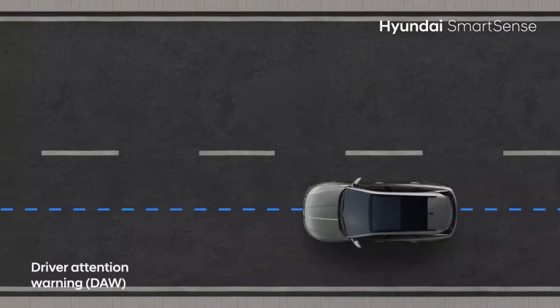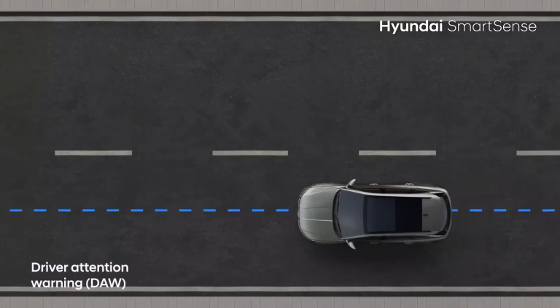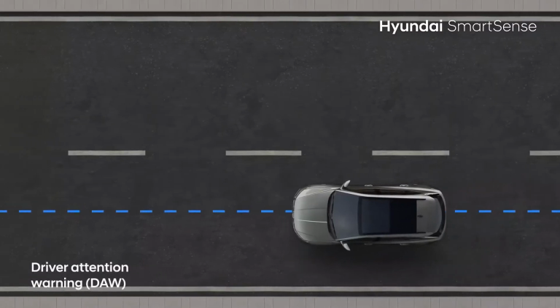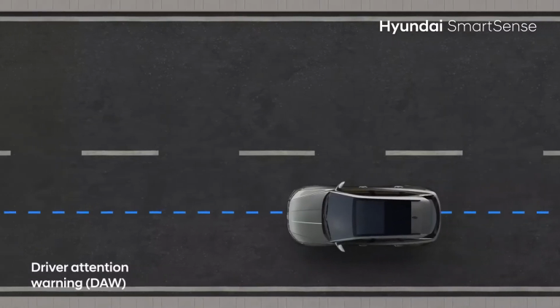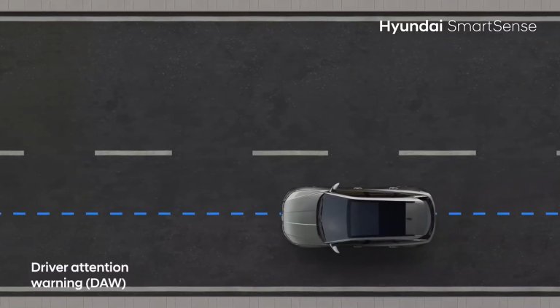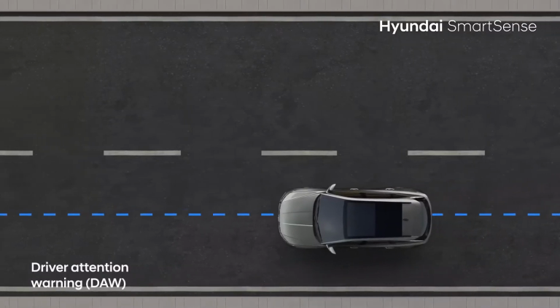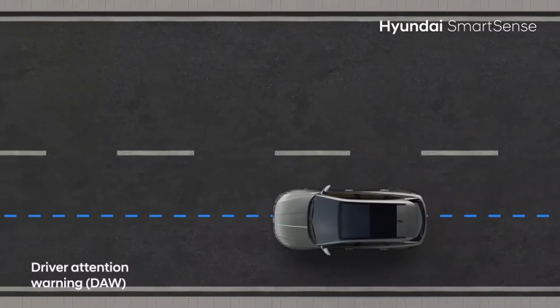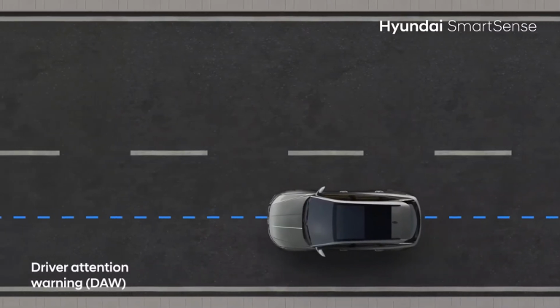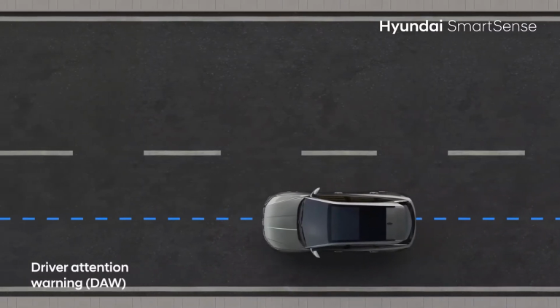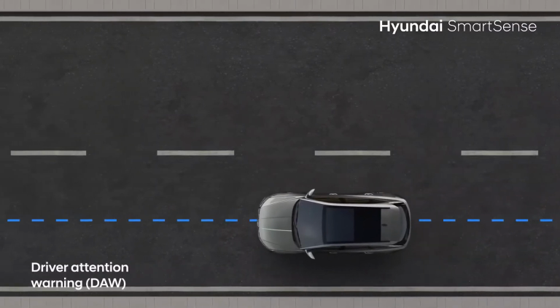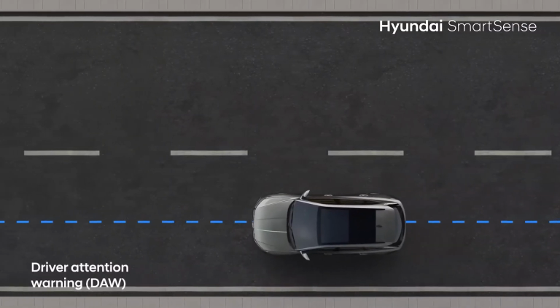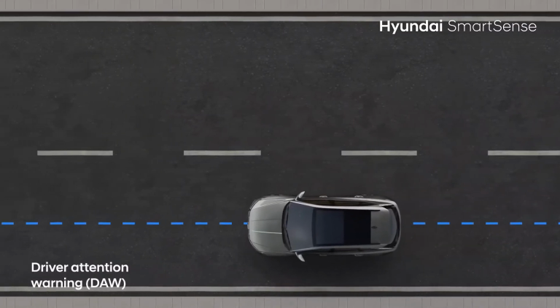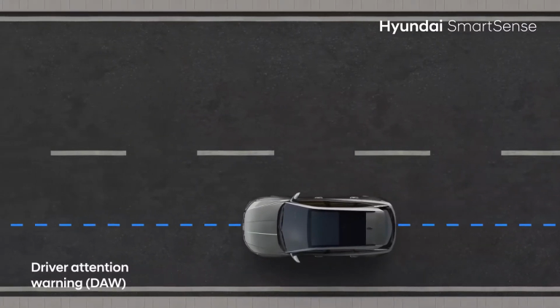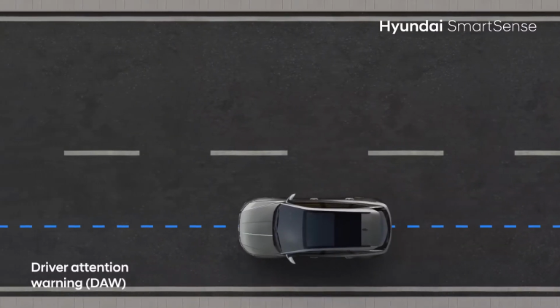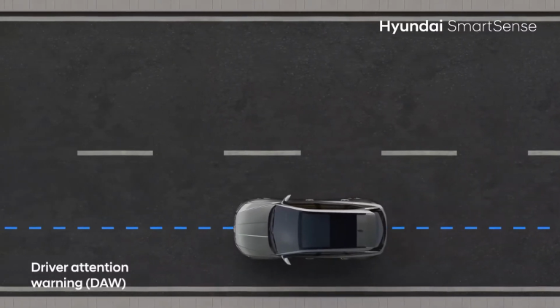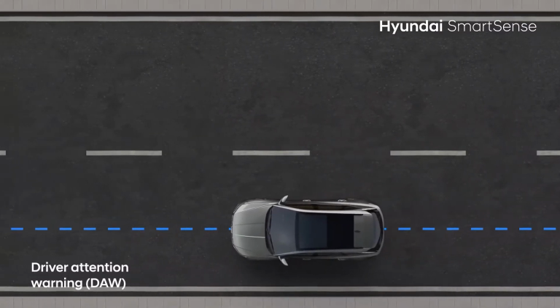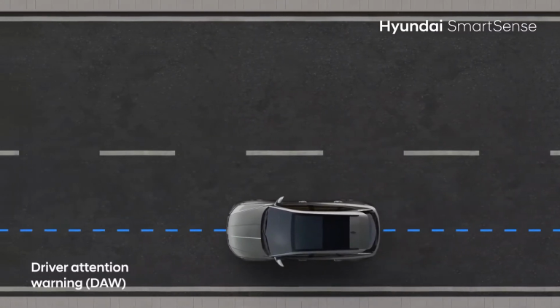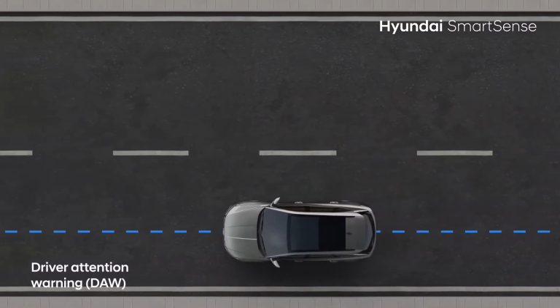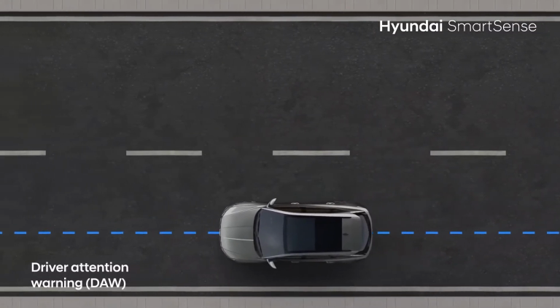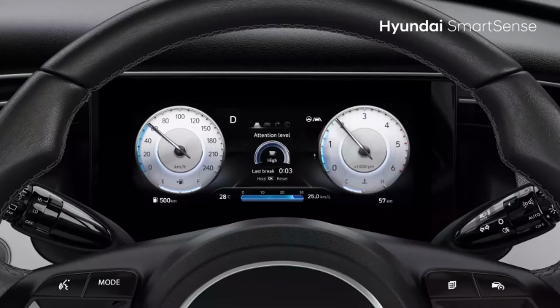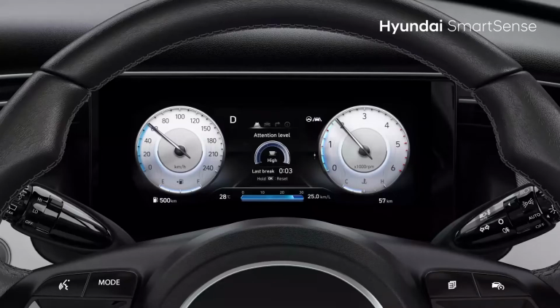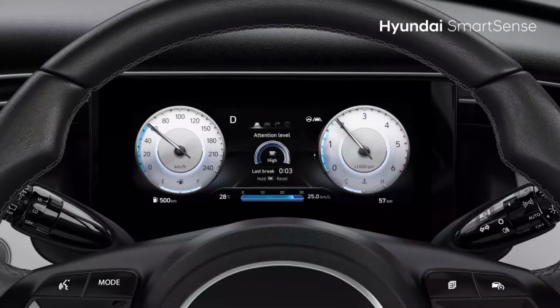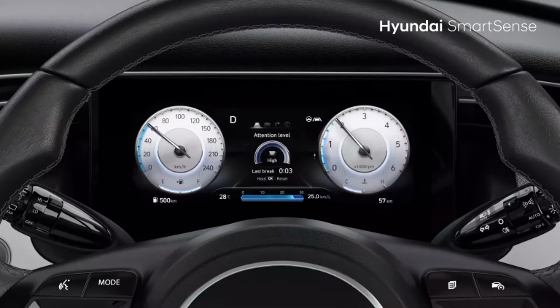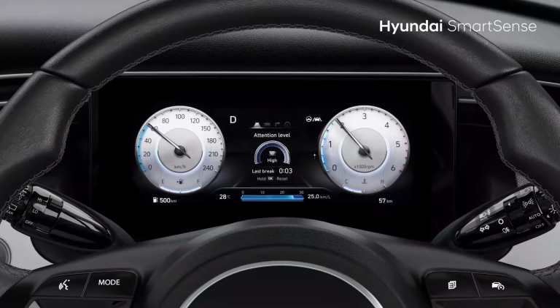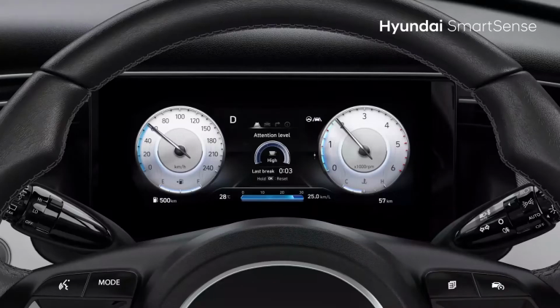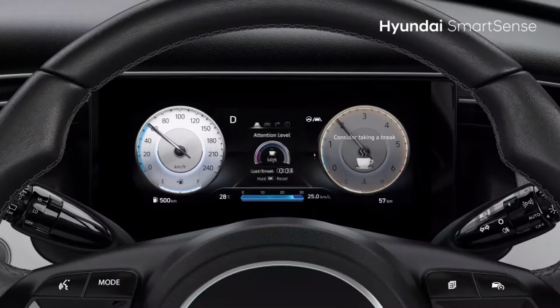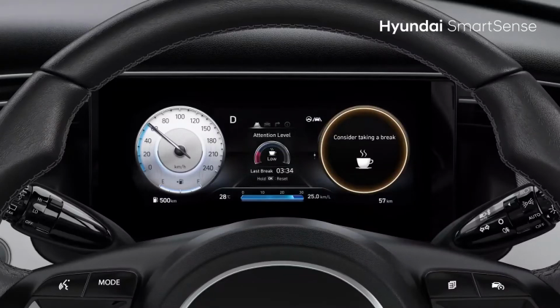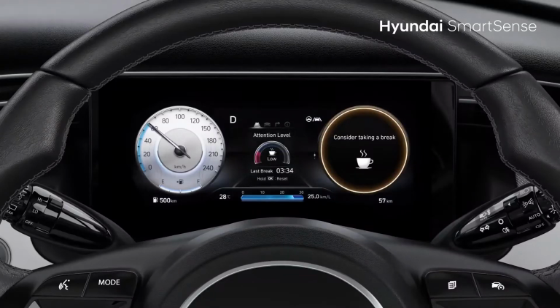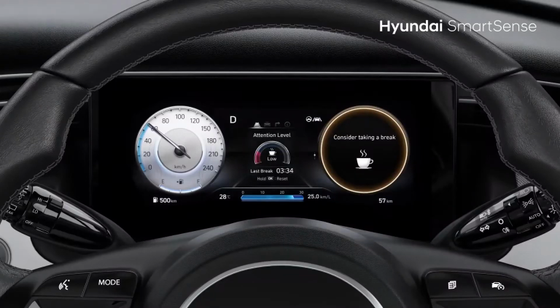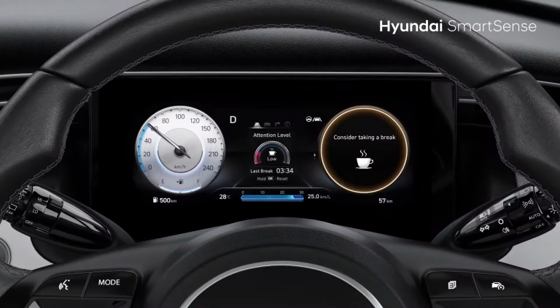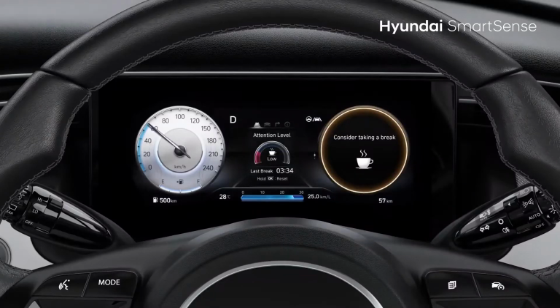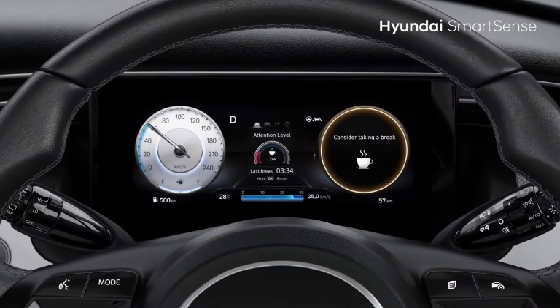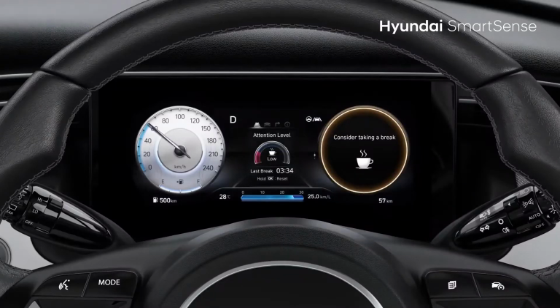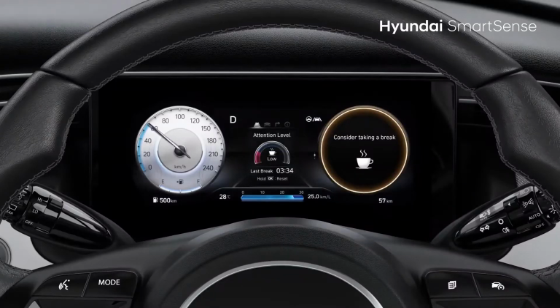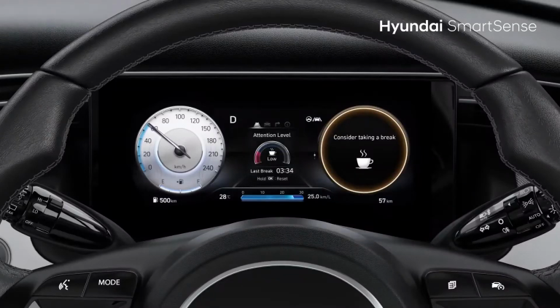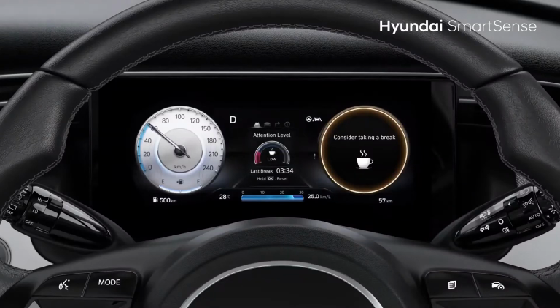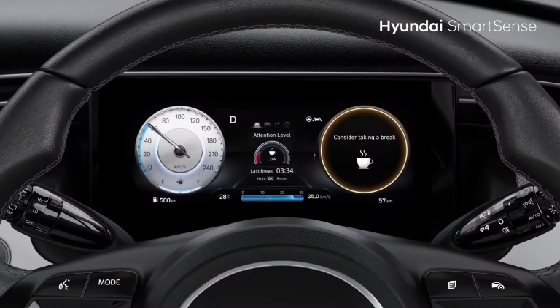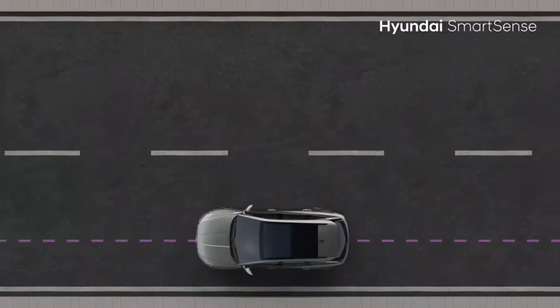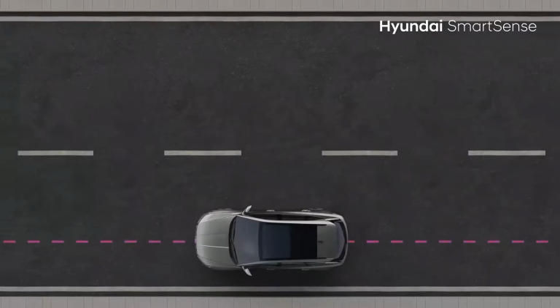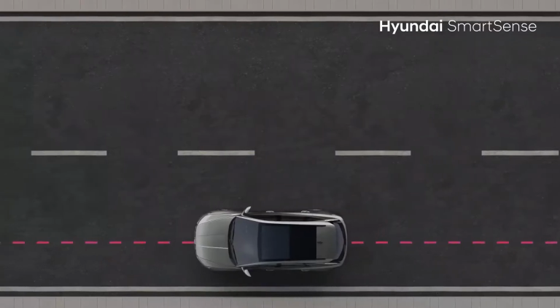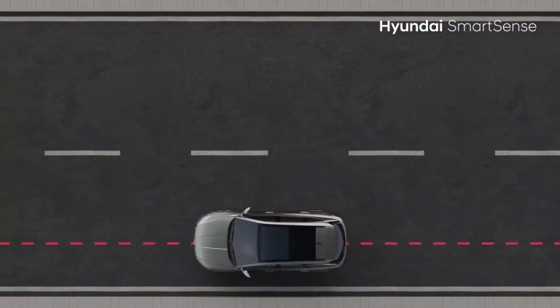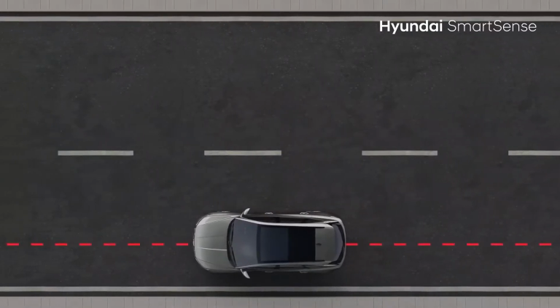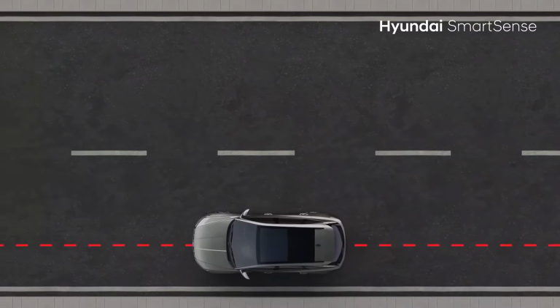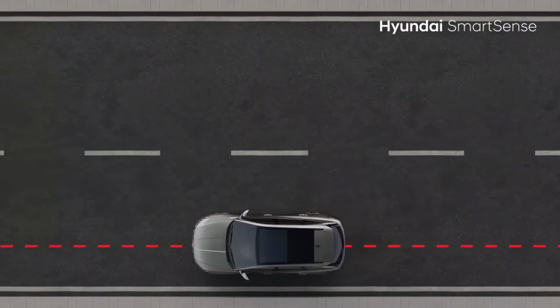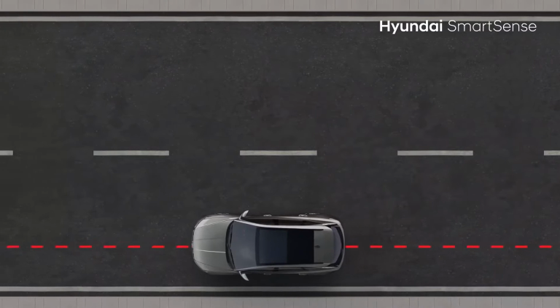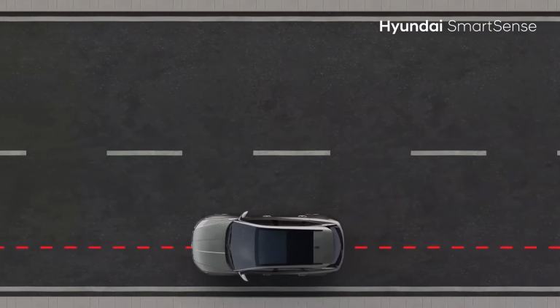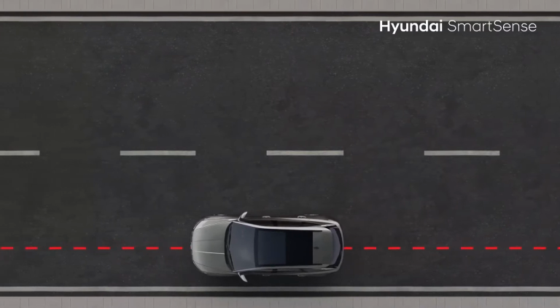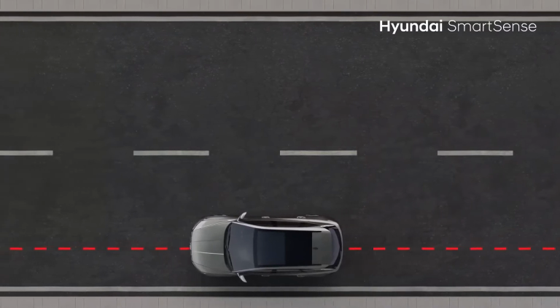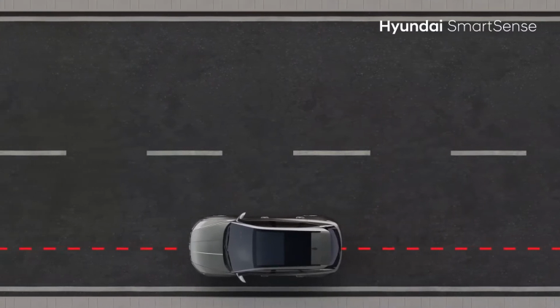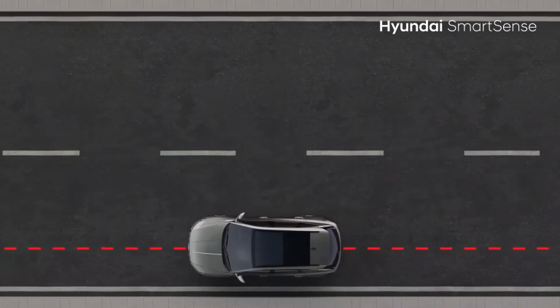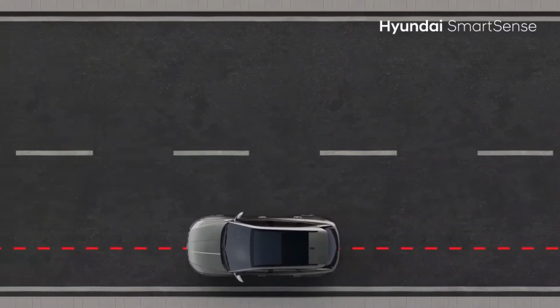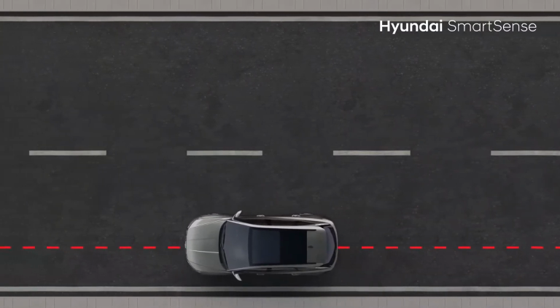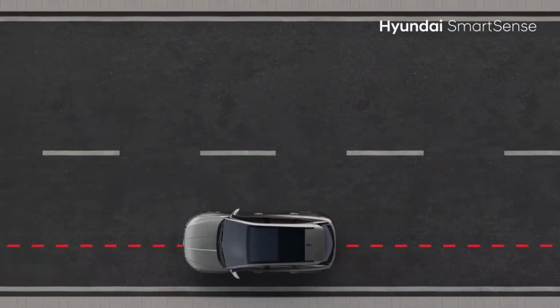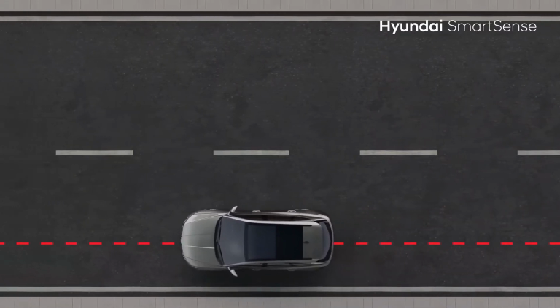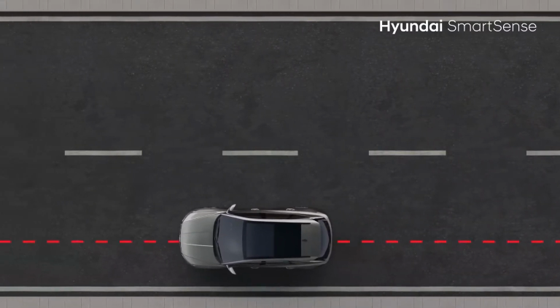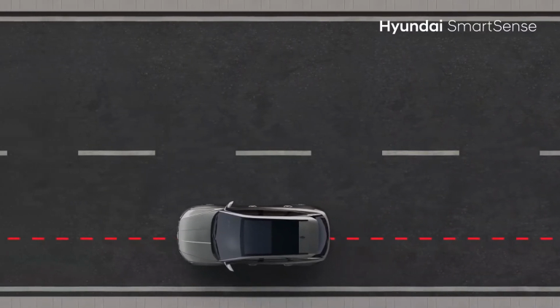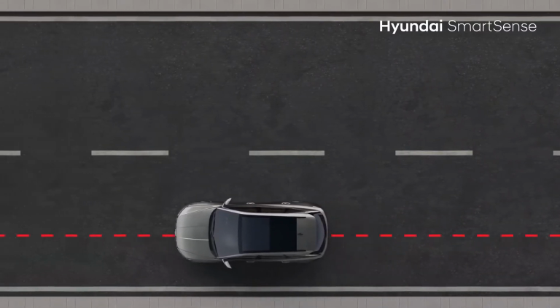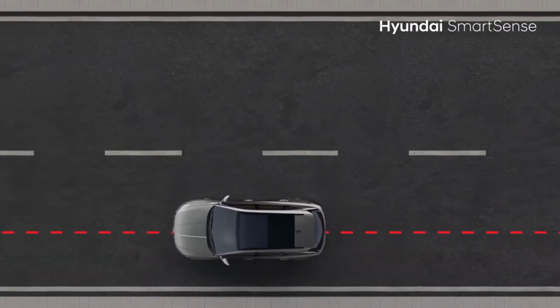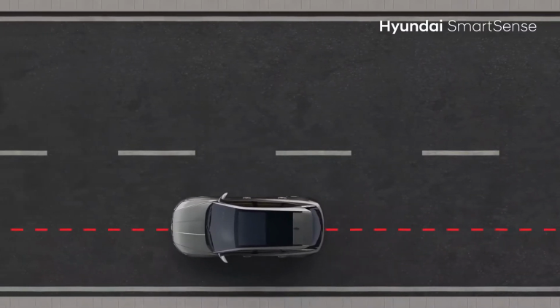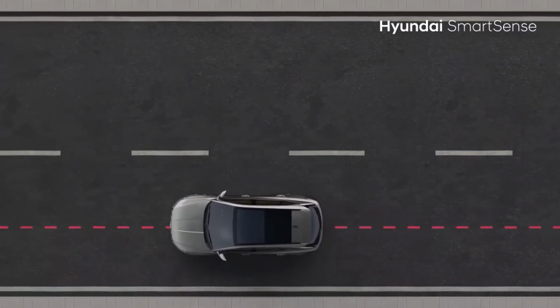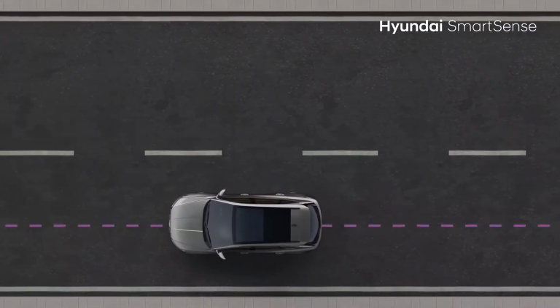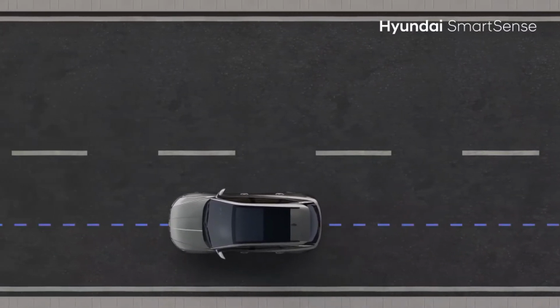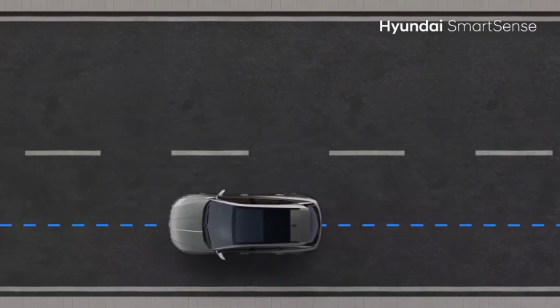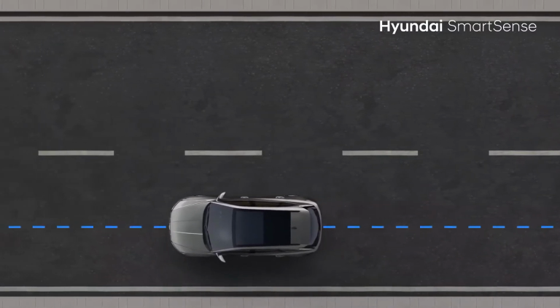Driver Attention Warning will detect and alert you if your attention is low while driving, and suggests to take a break.